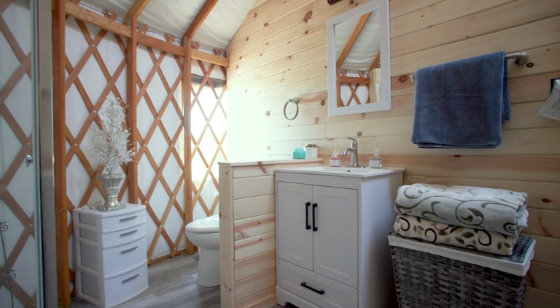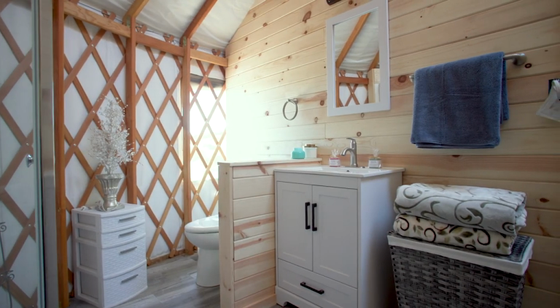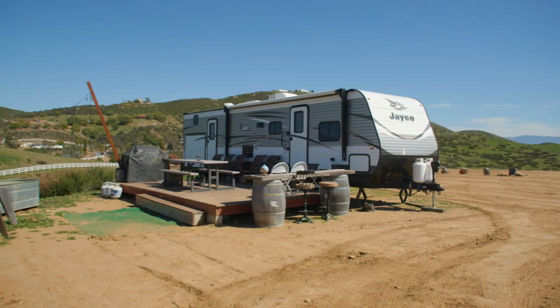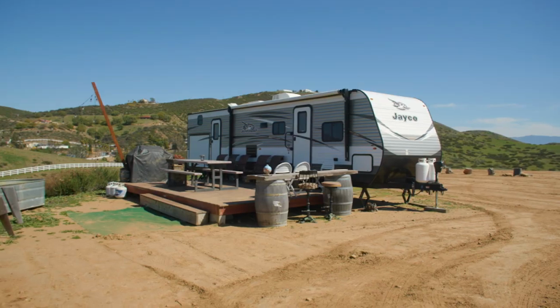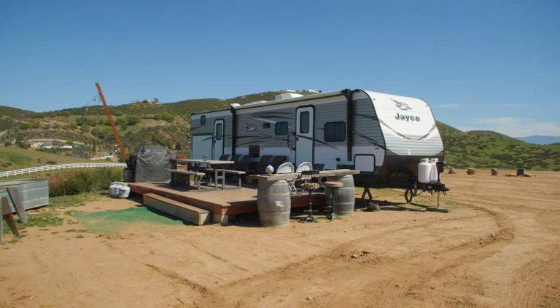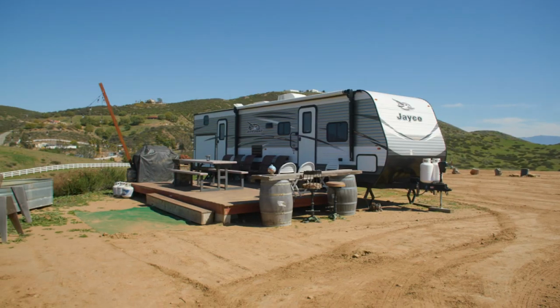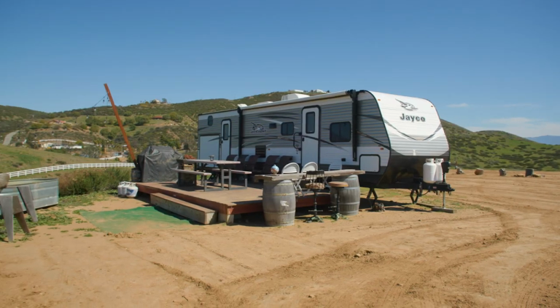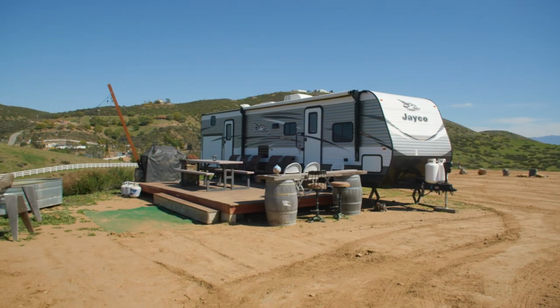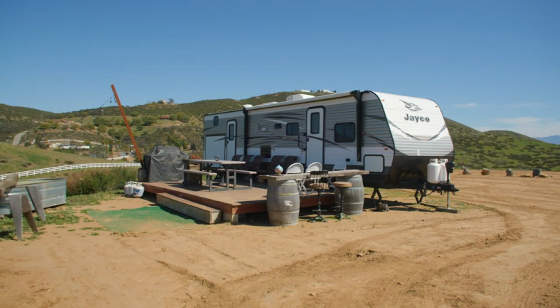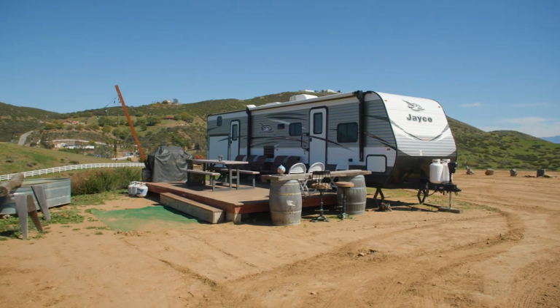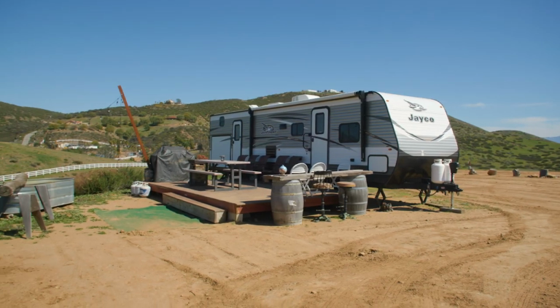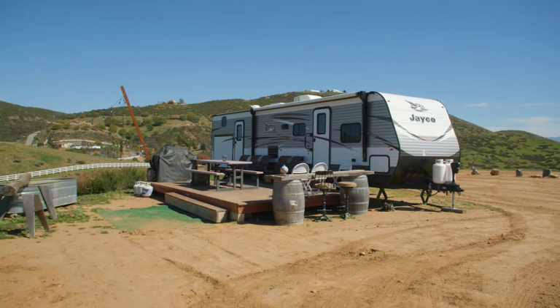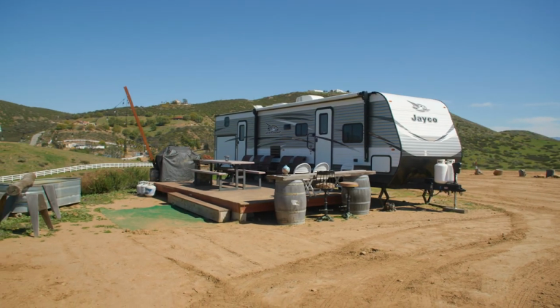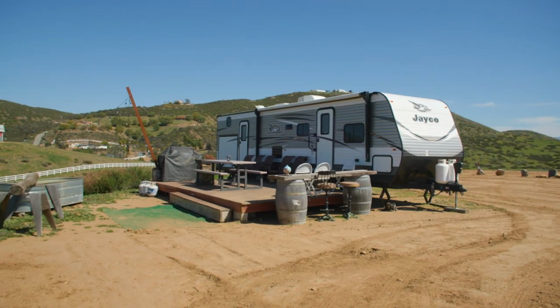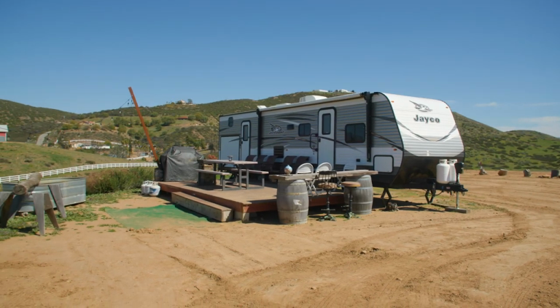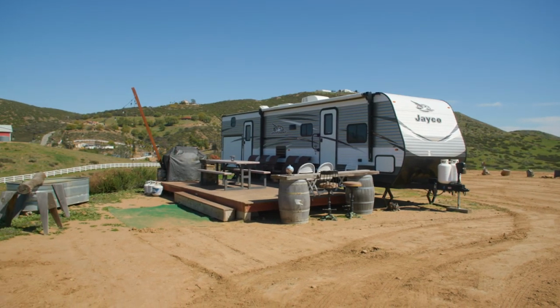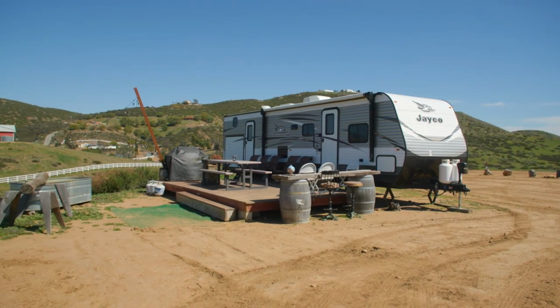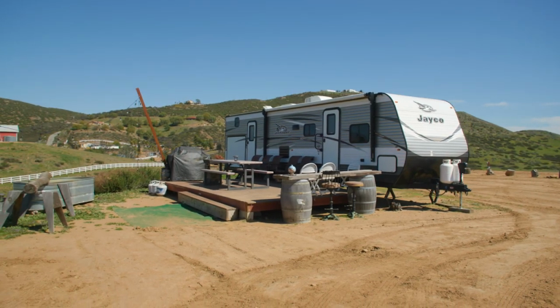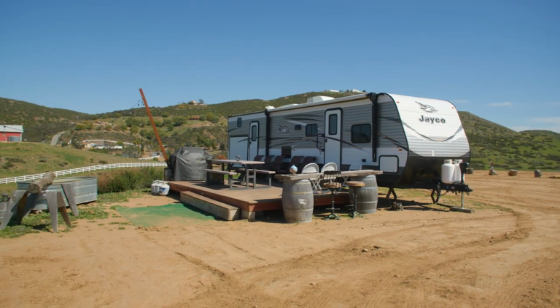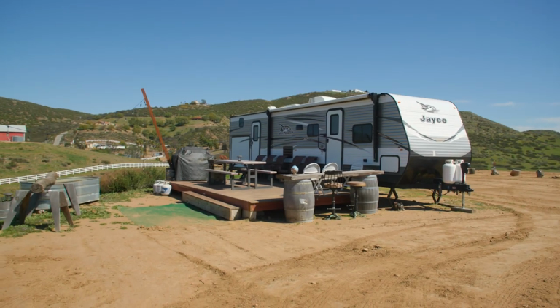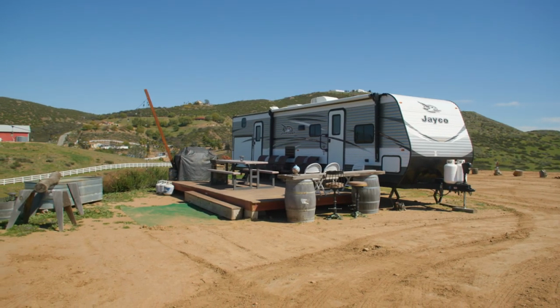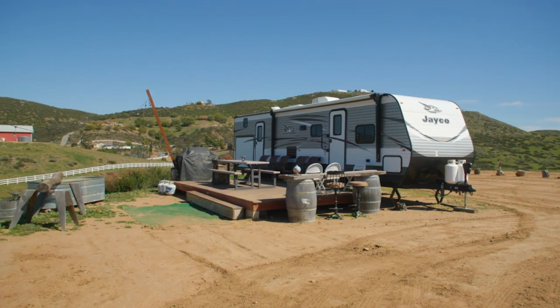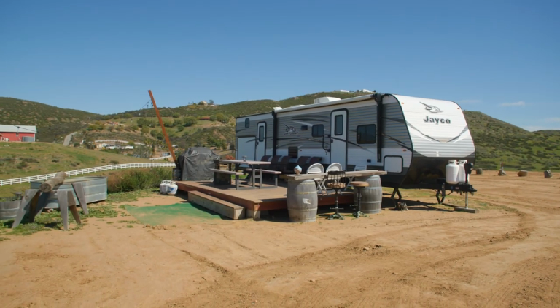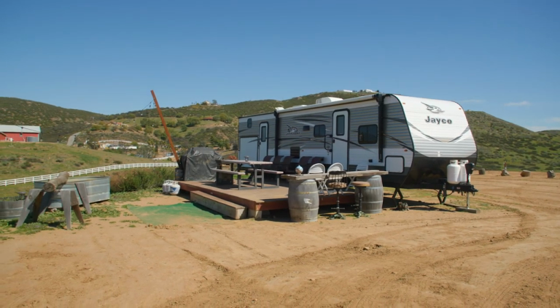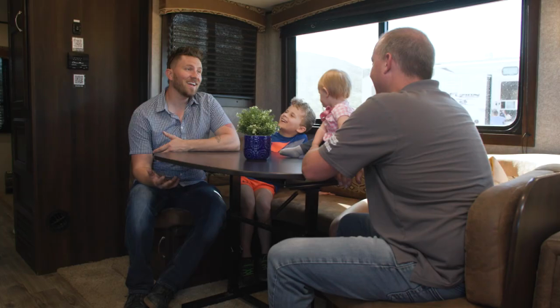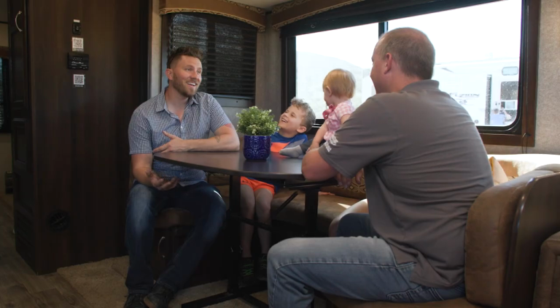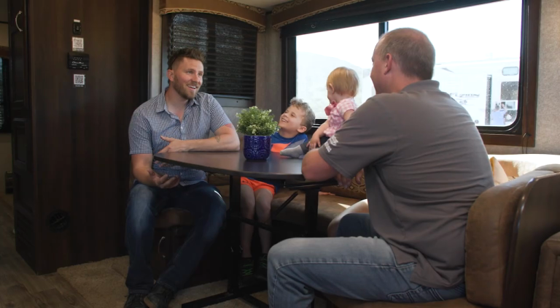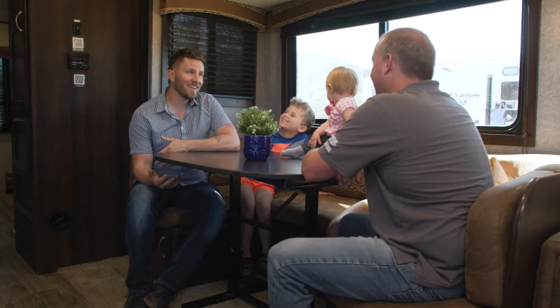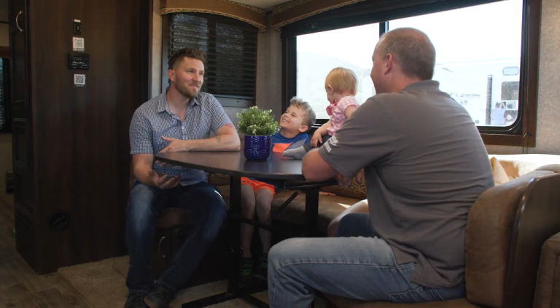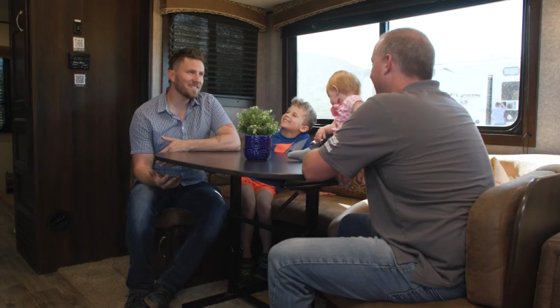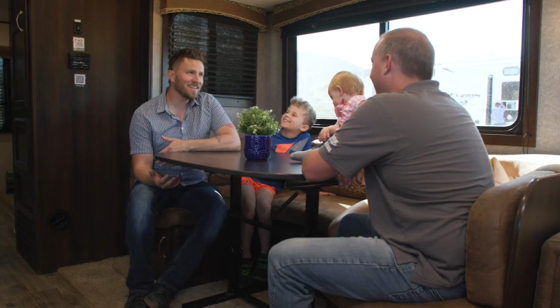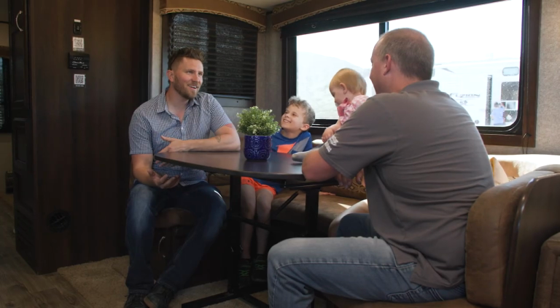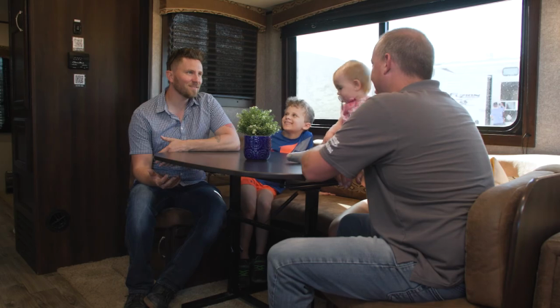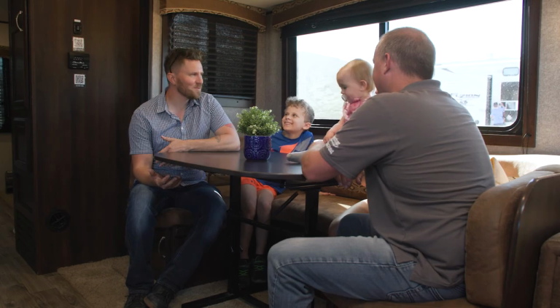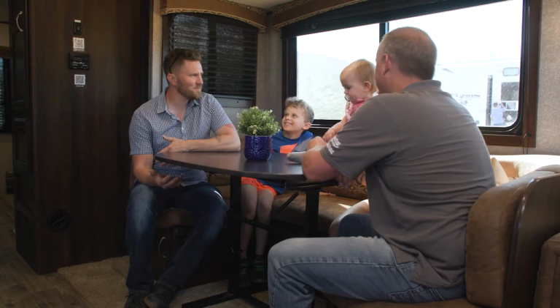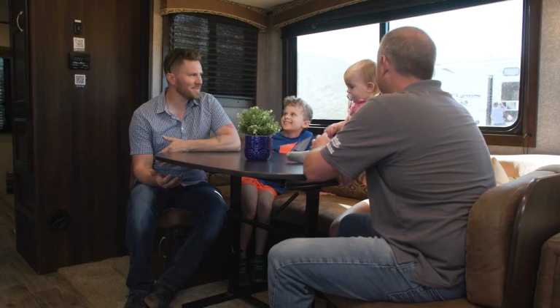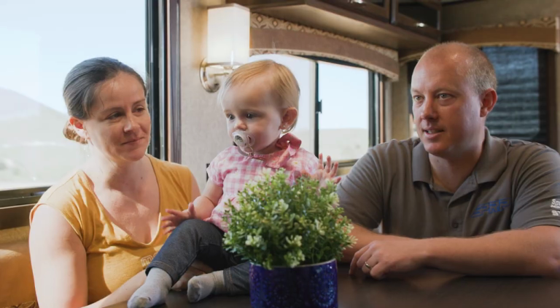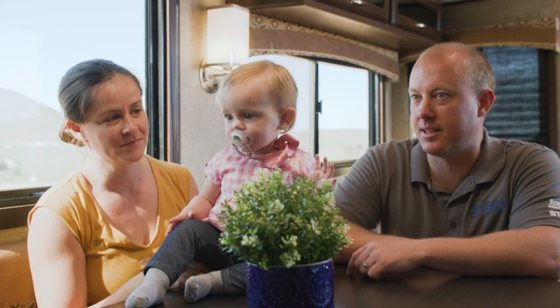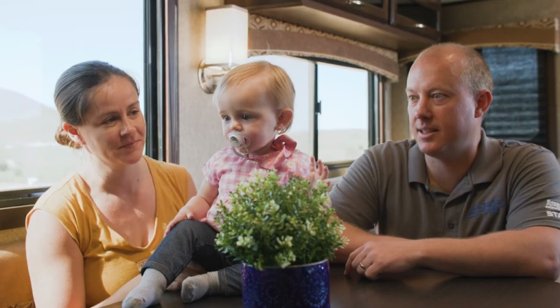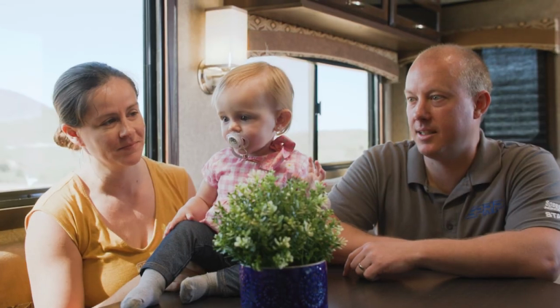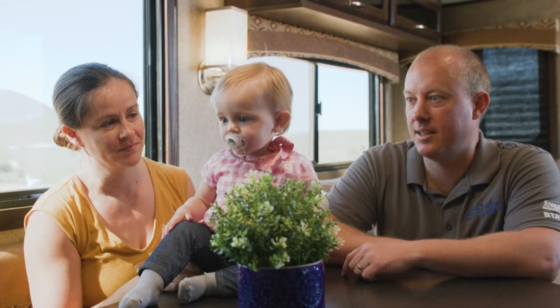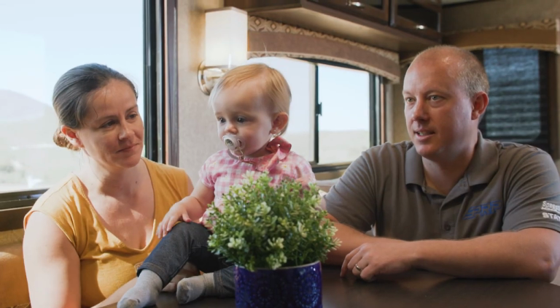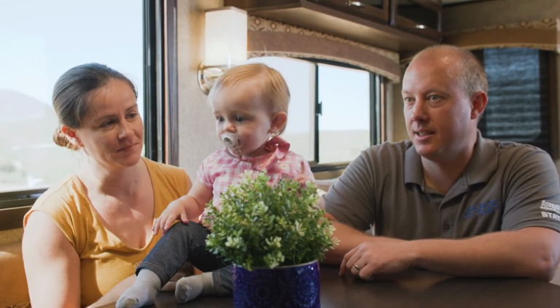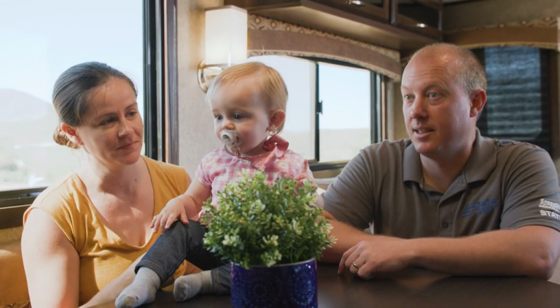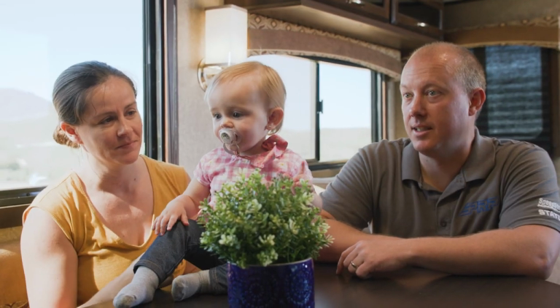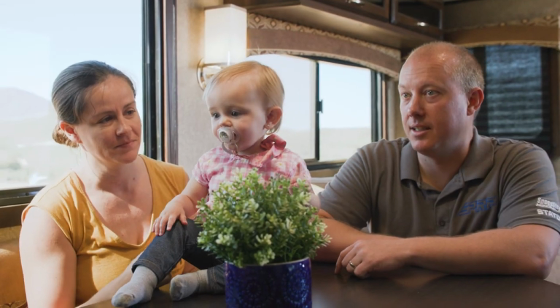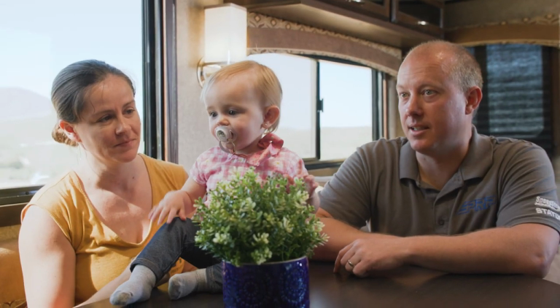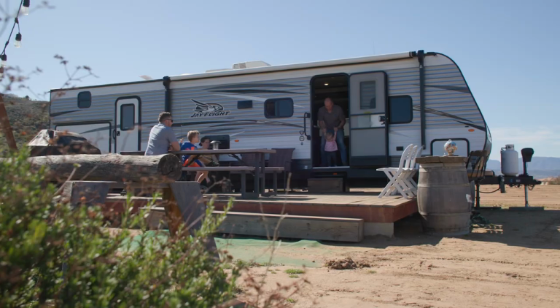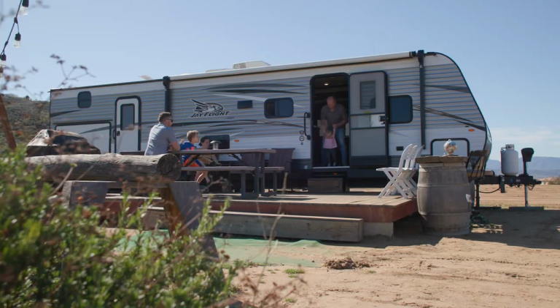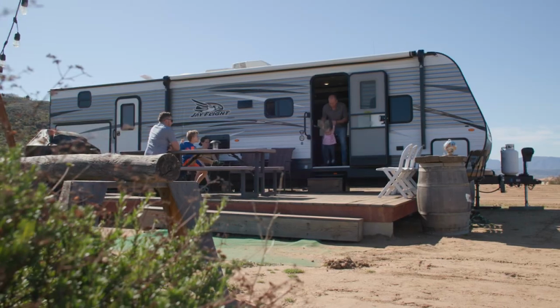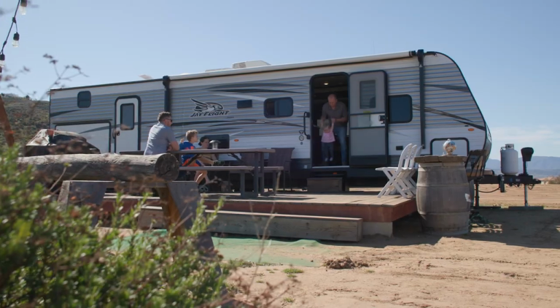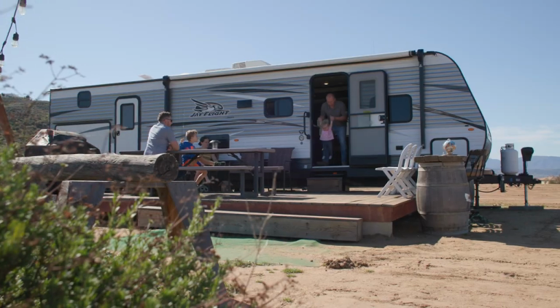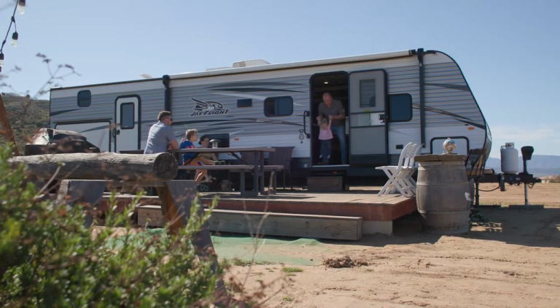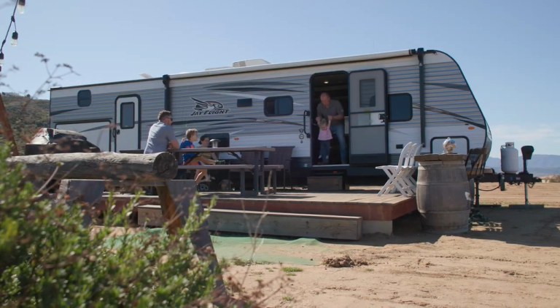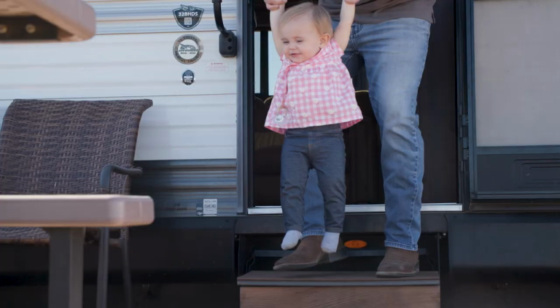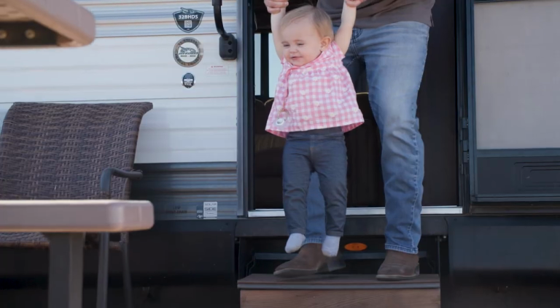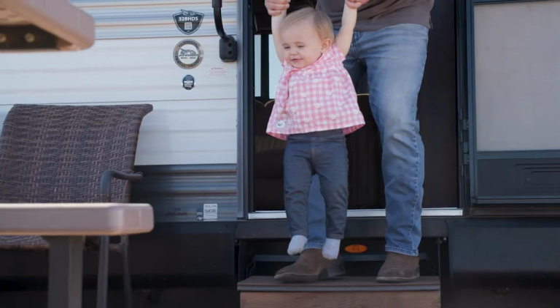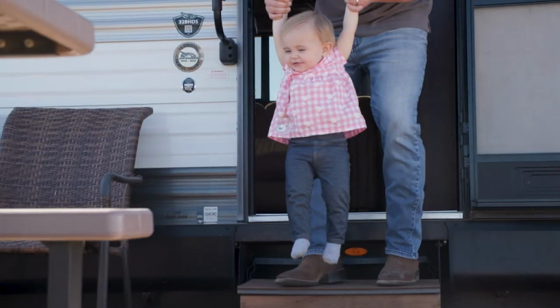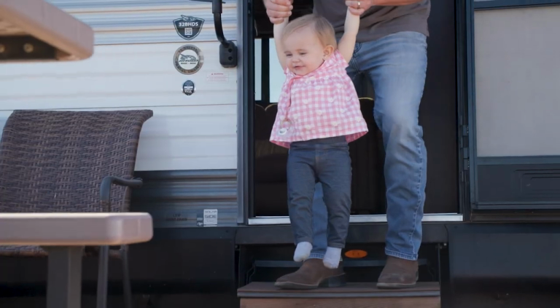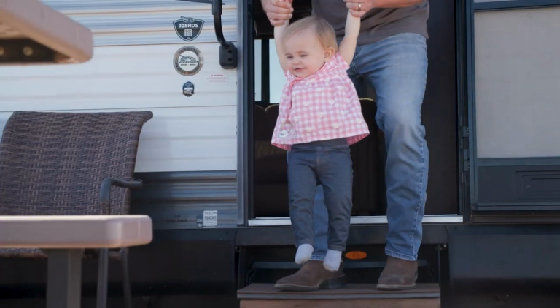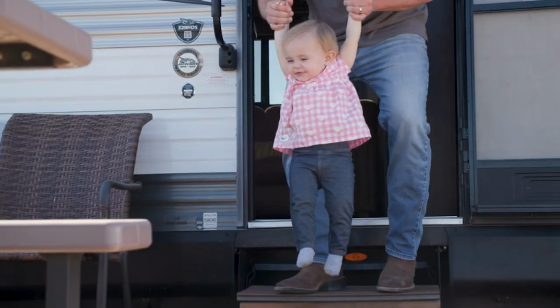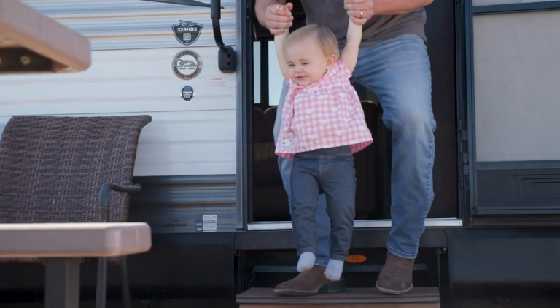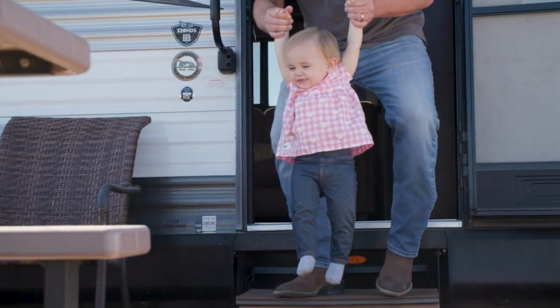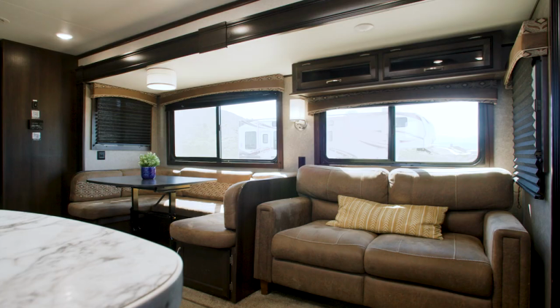It also features an RV currently being used as a rental, and an additional RV spot perfect for having guests come and visit.